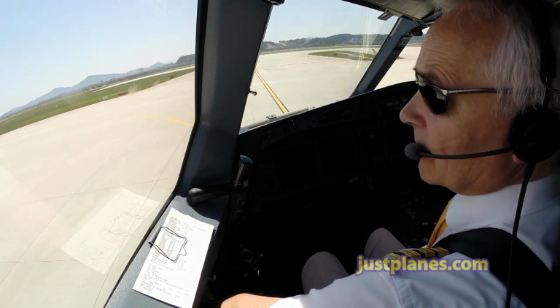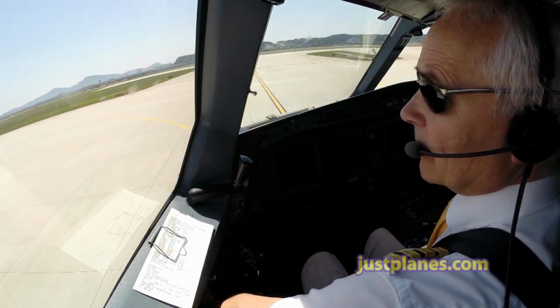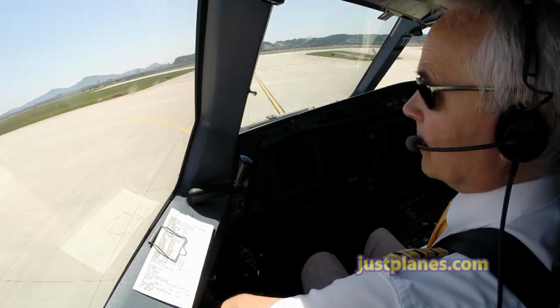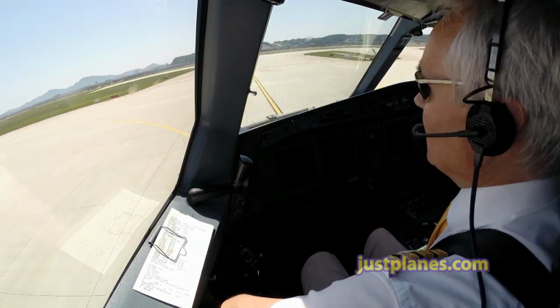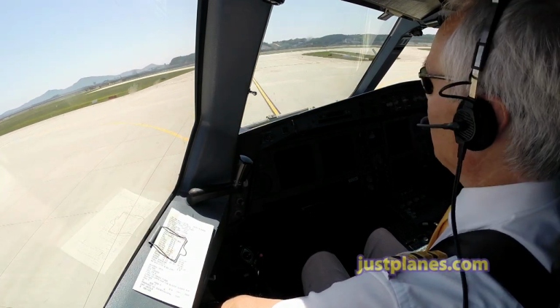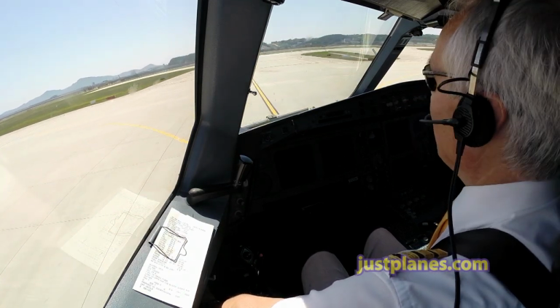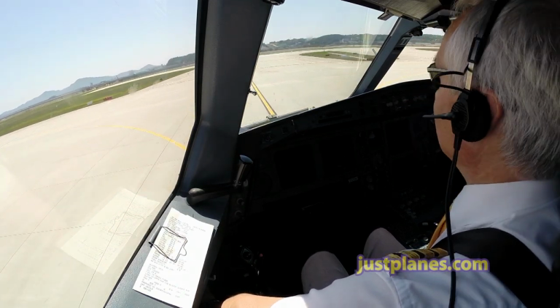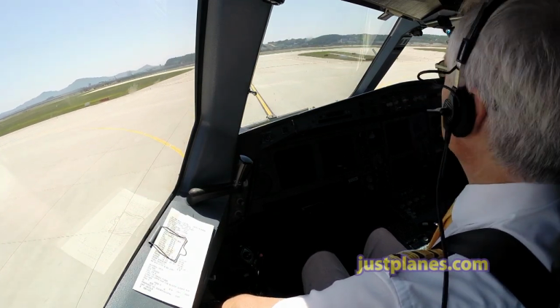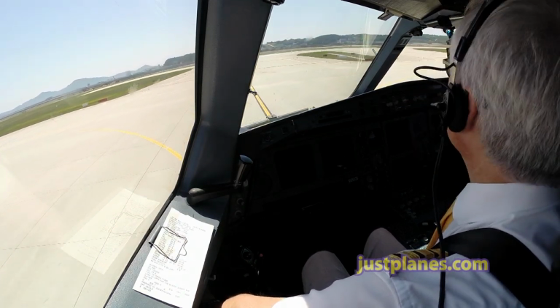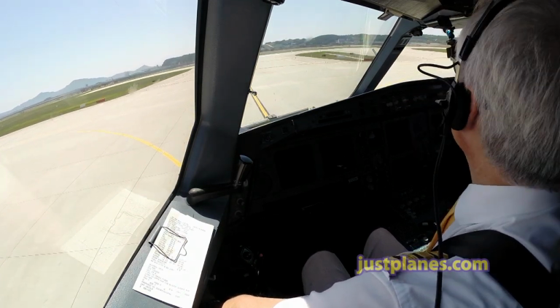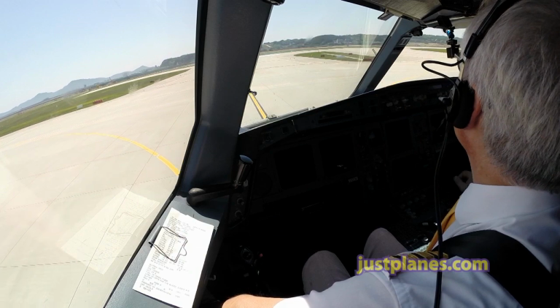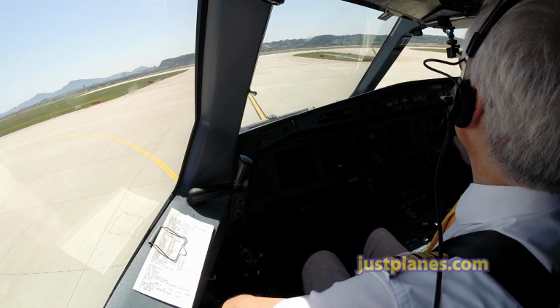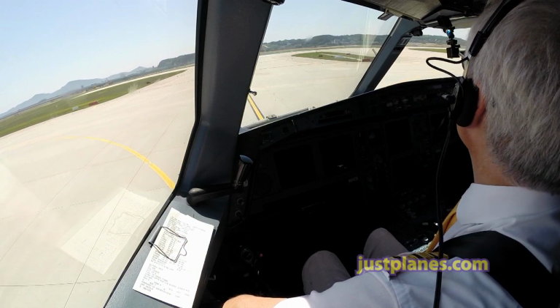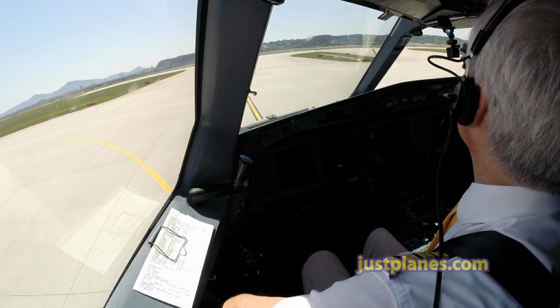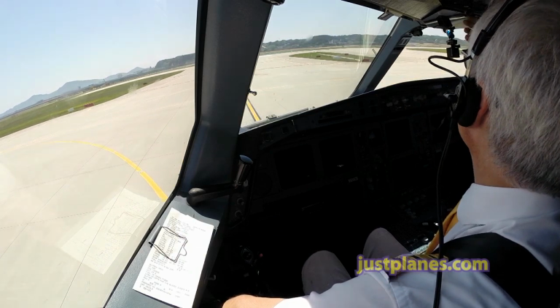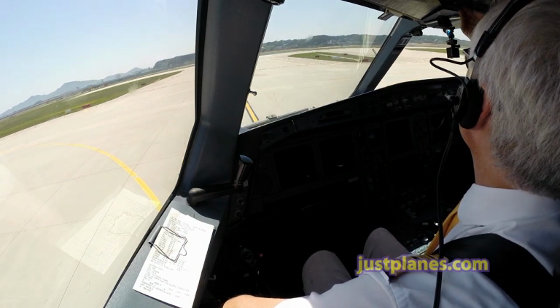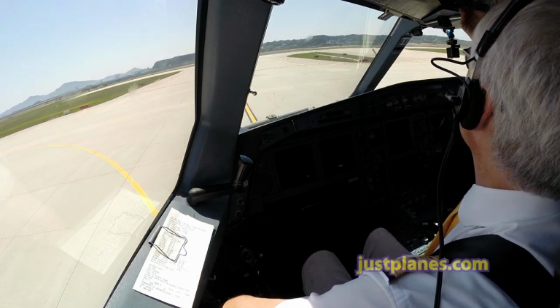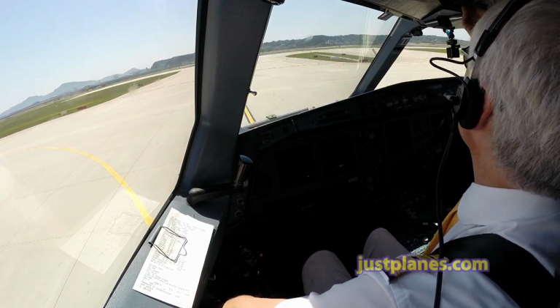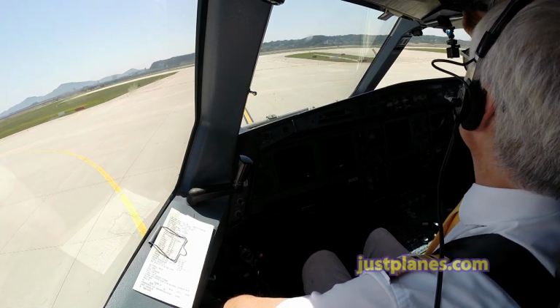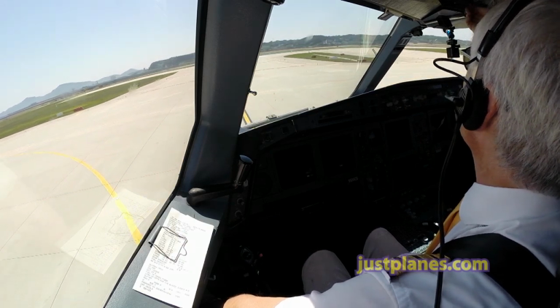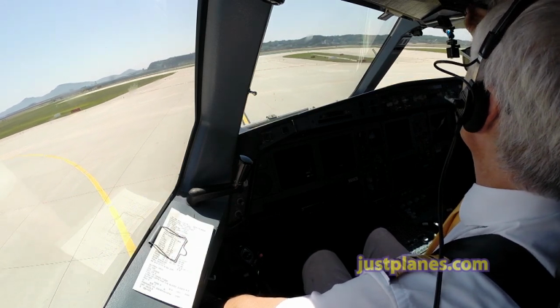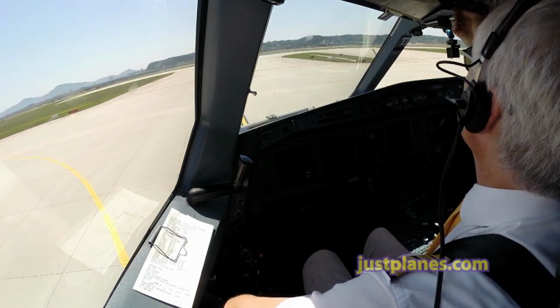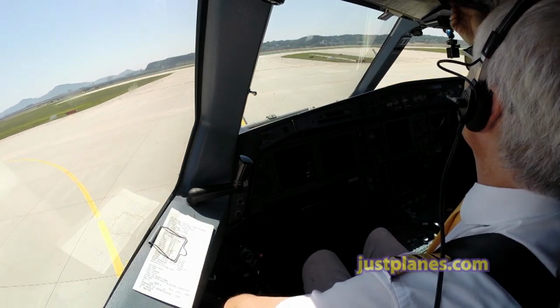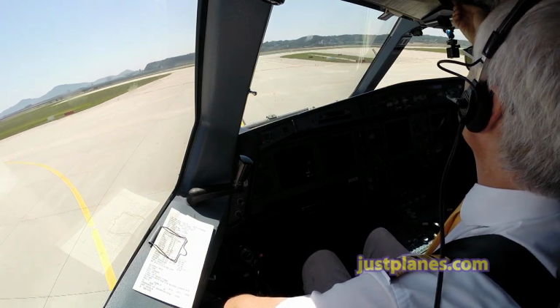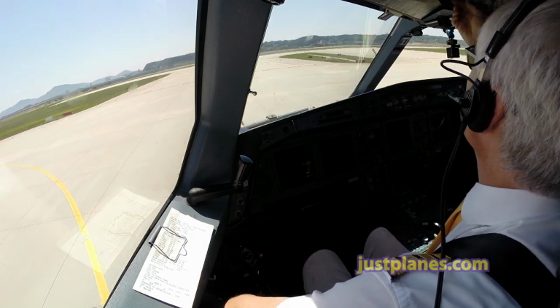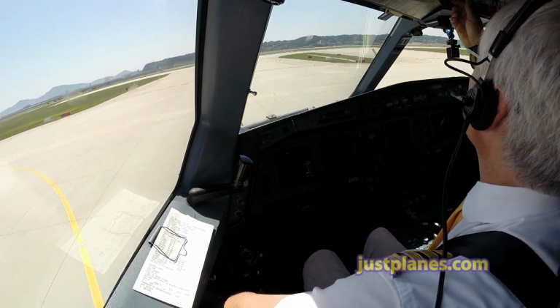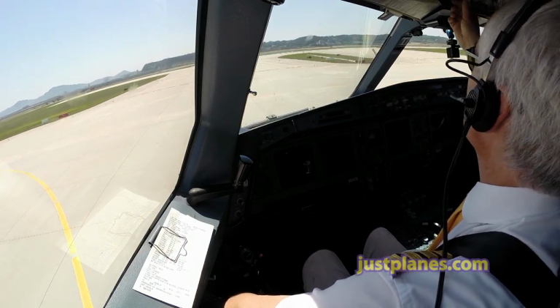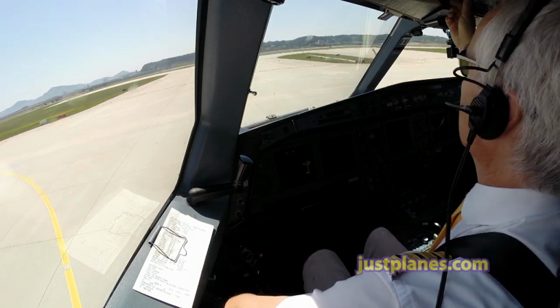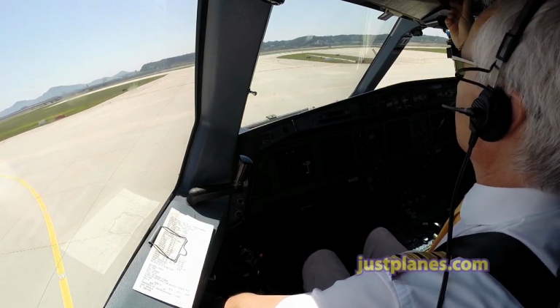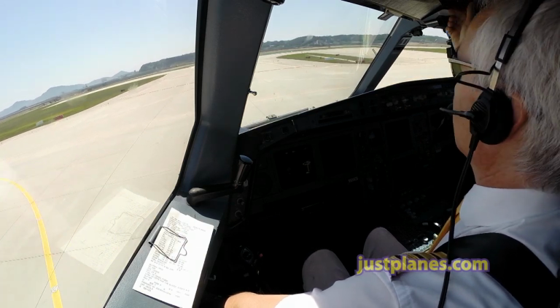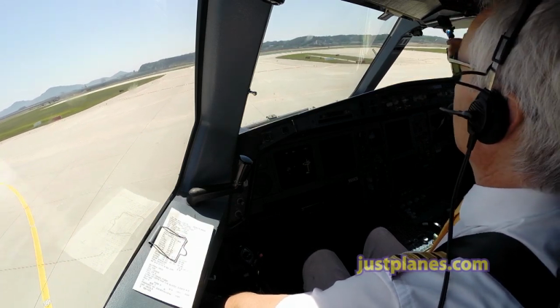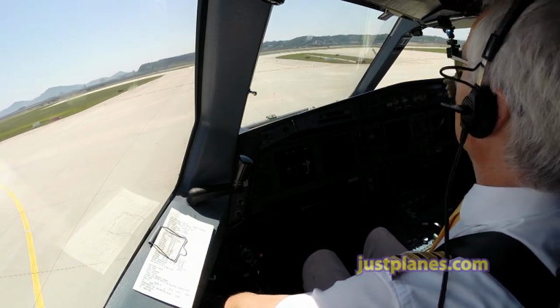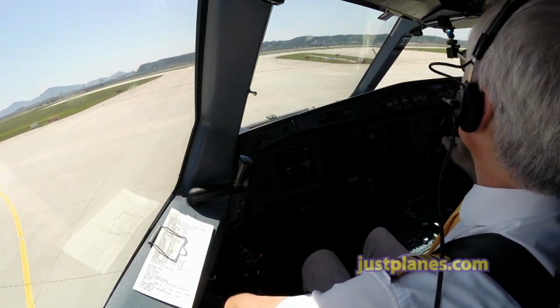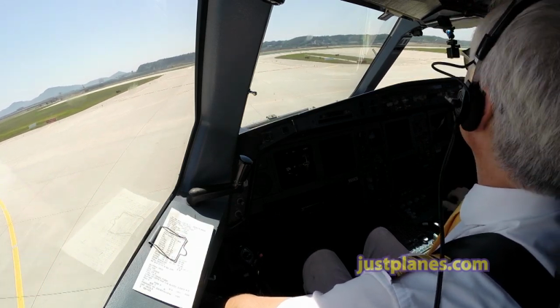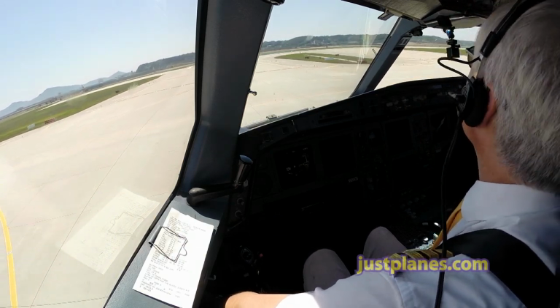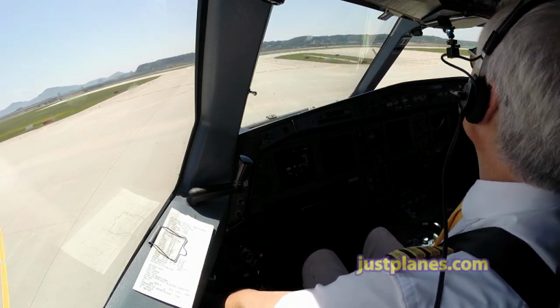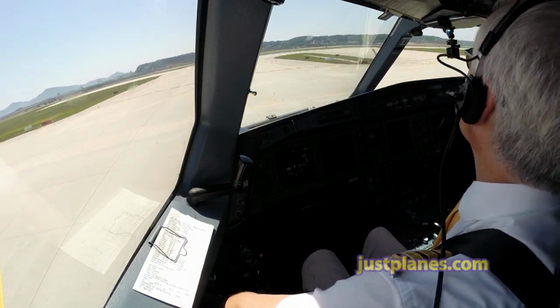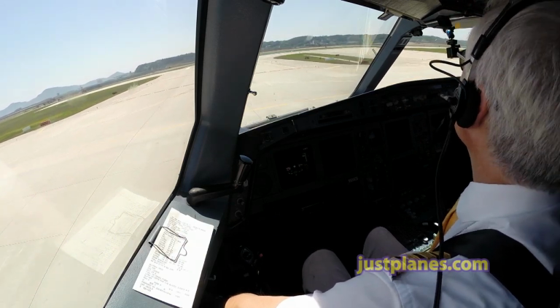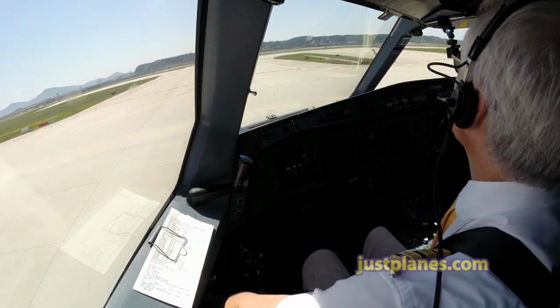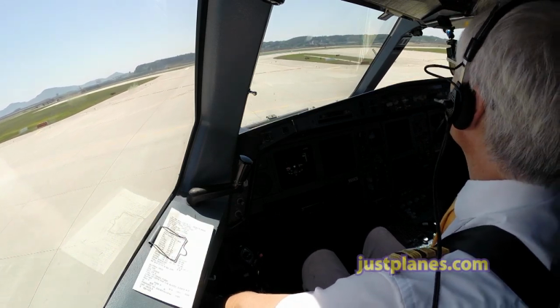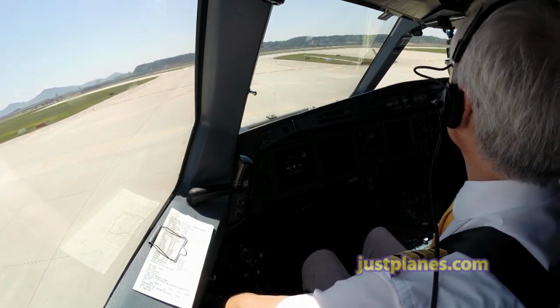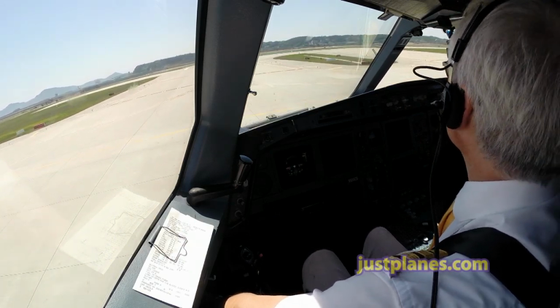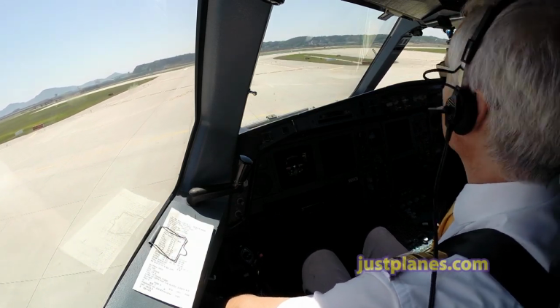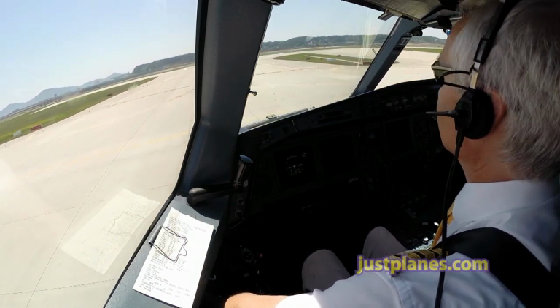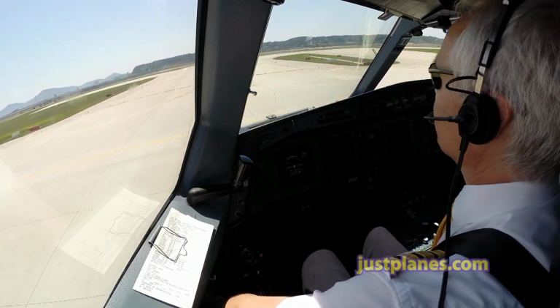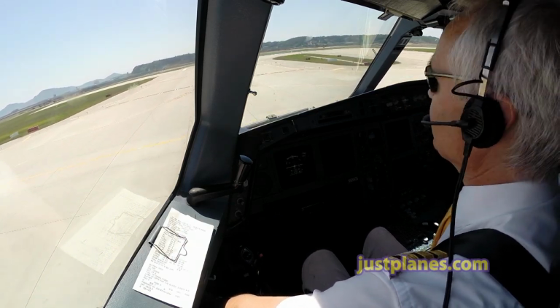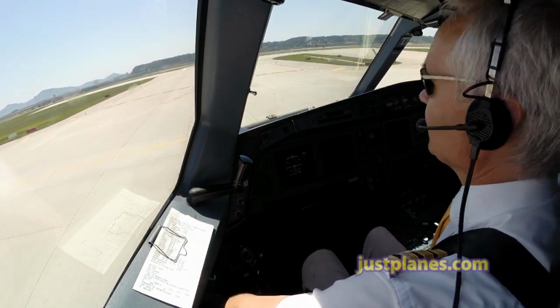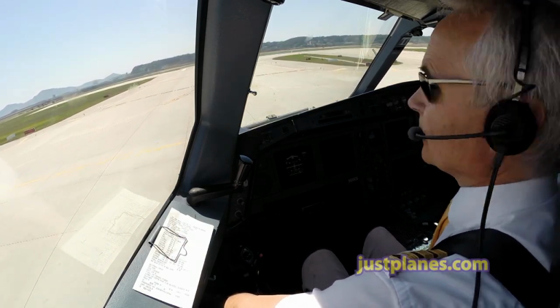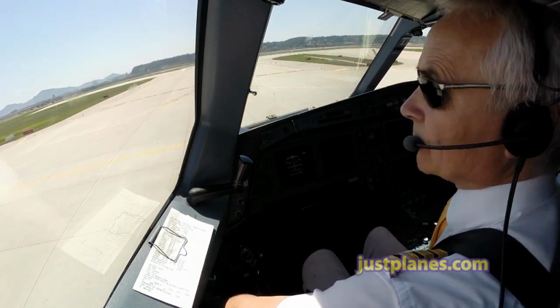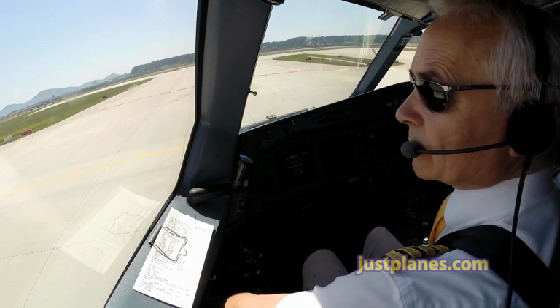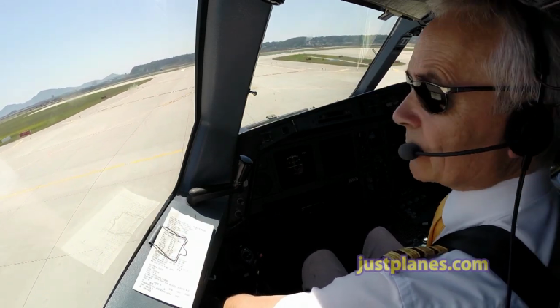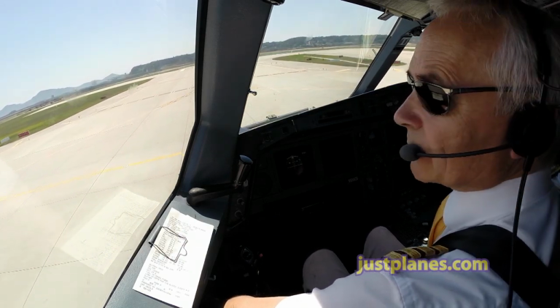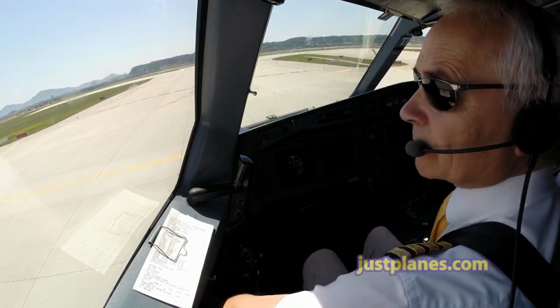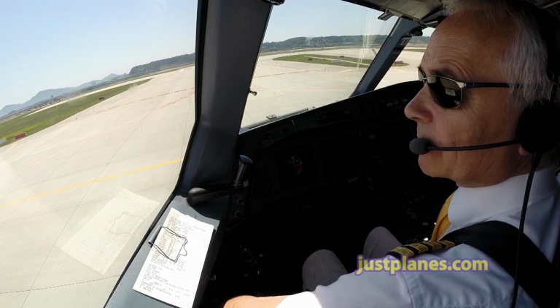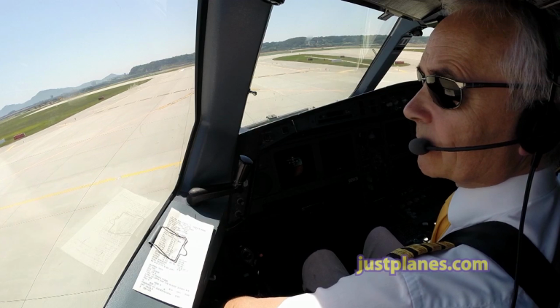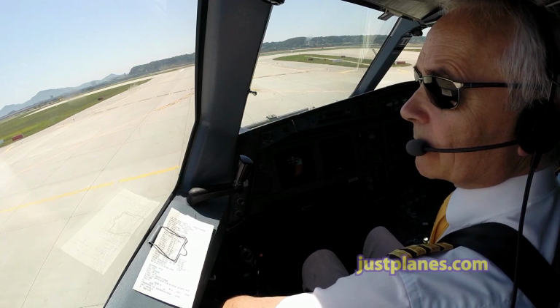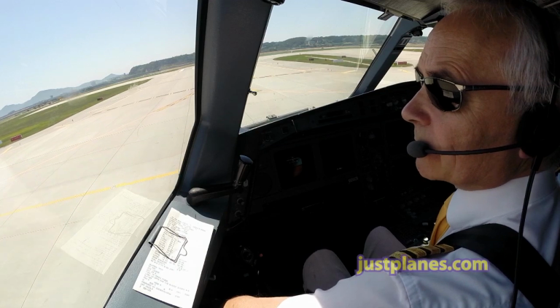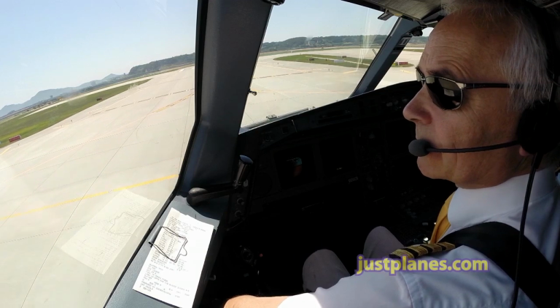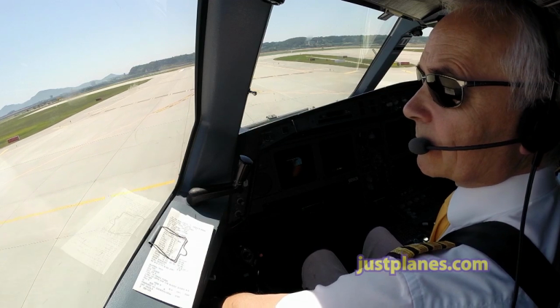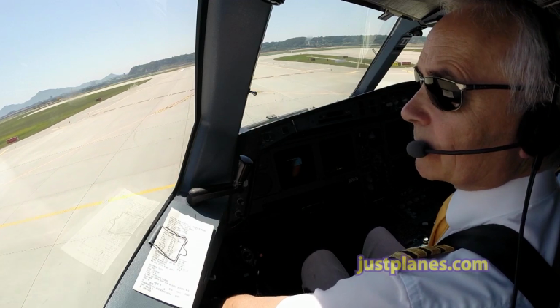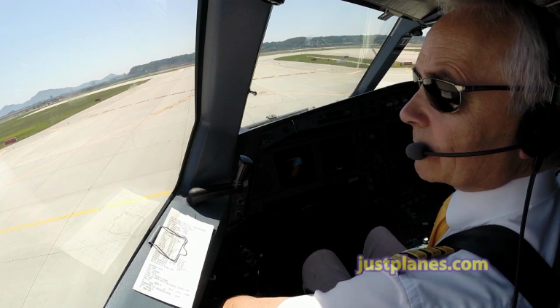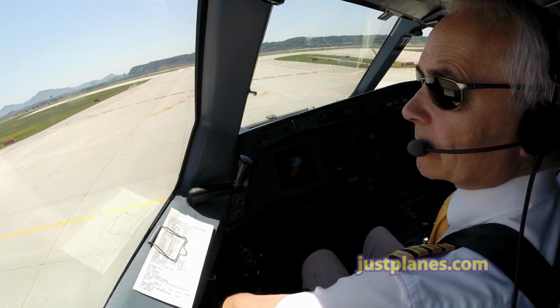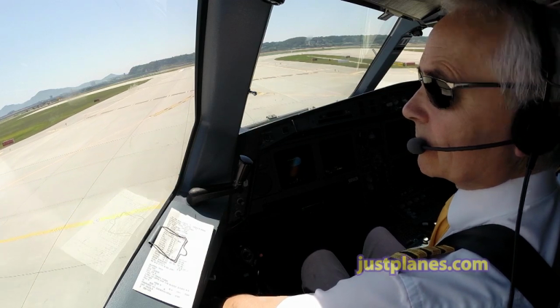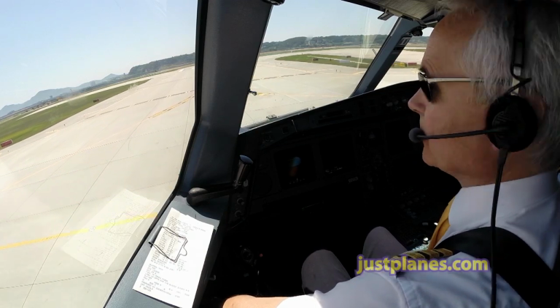Clear to left. Clear to right. Okay, cabin crew, please be seated.